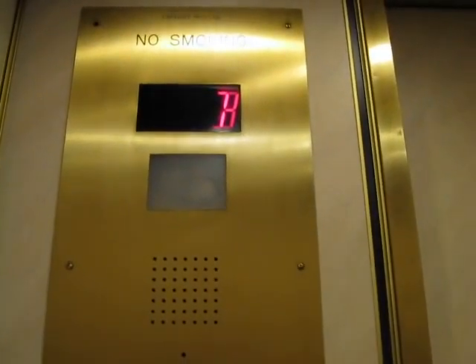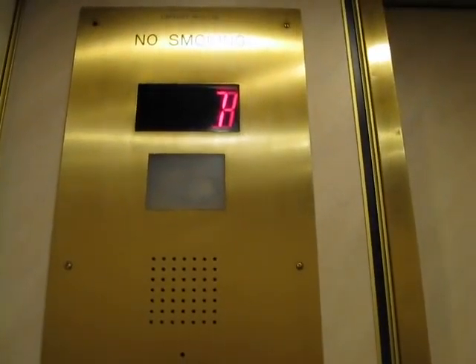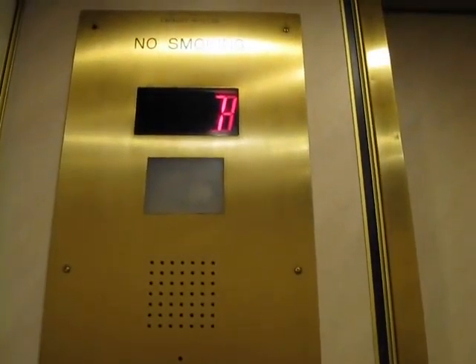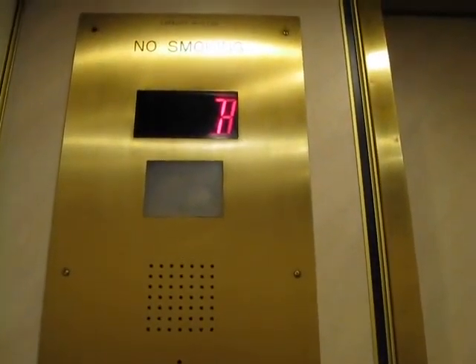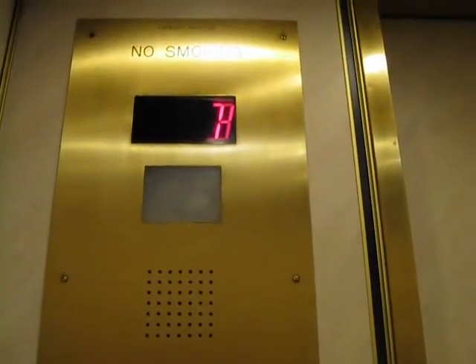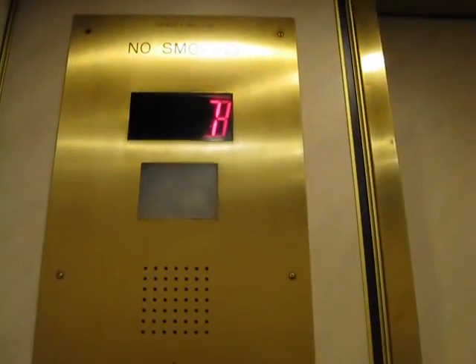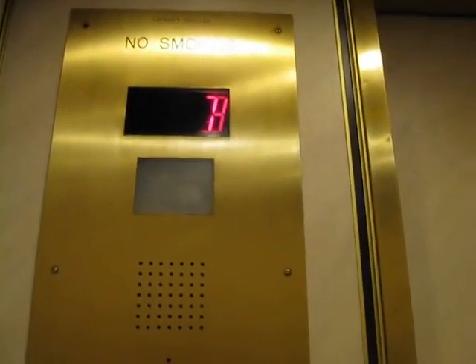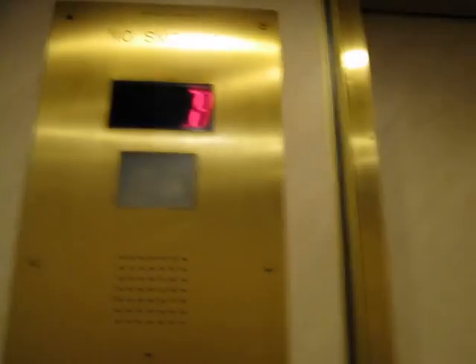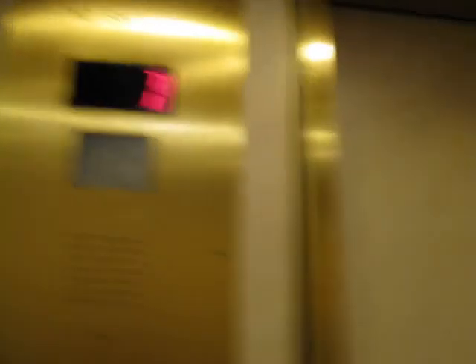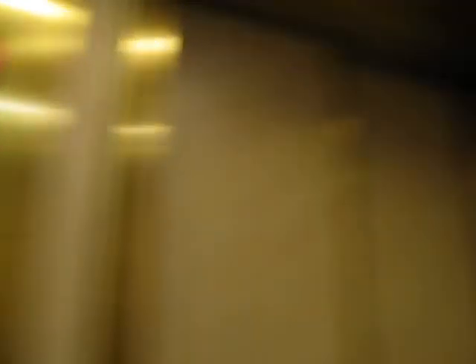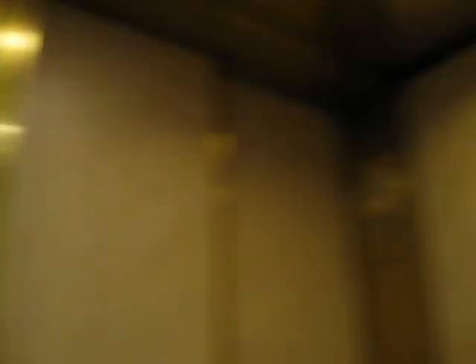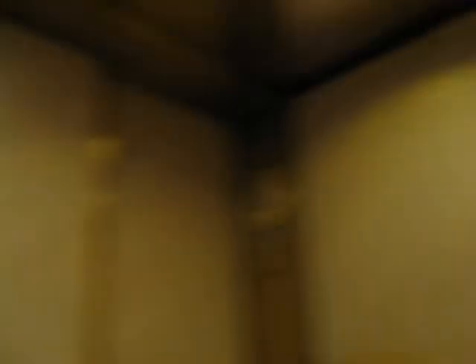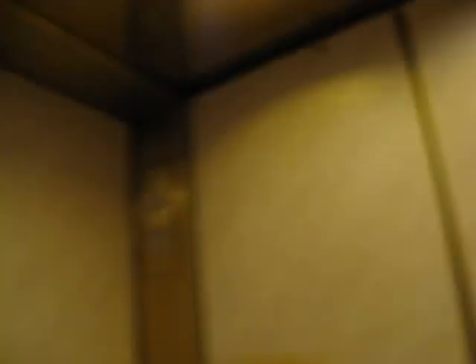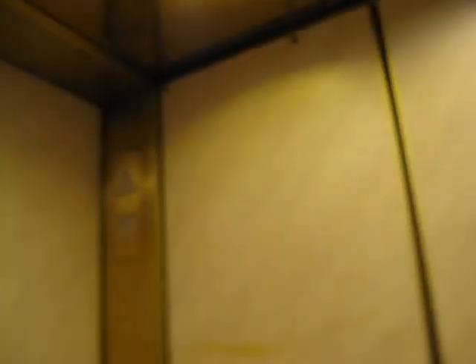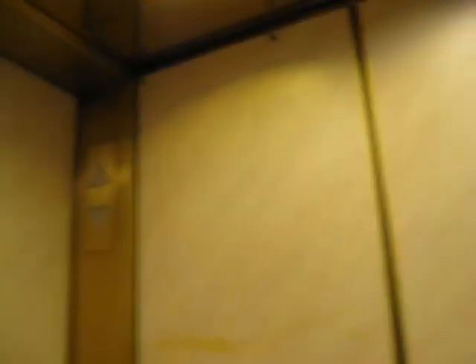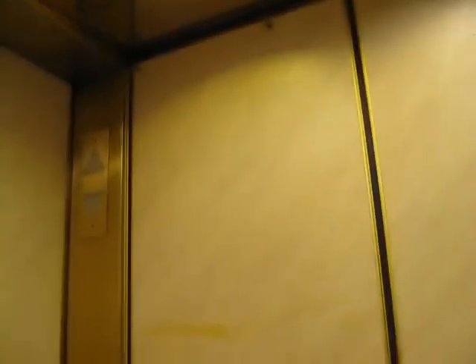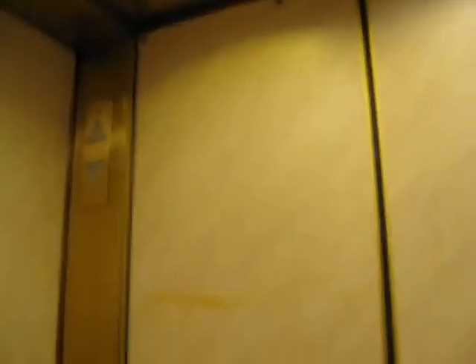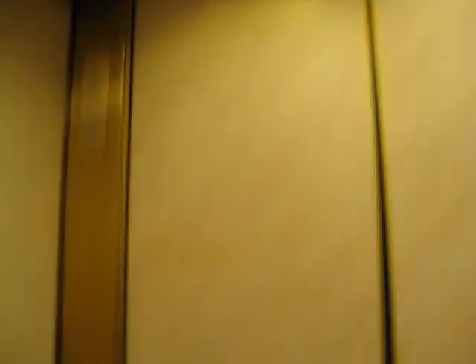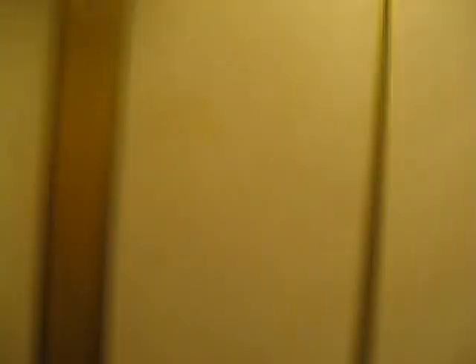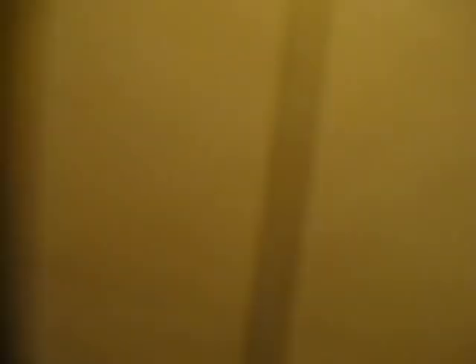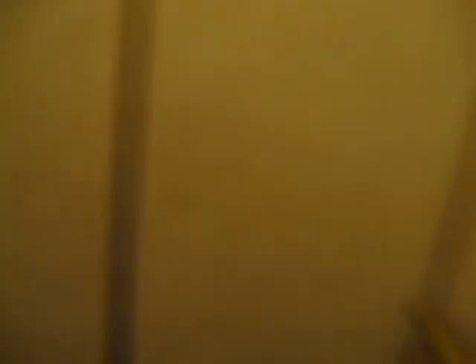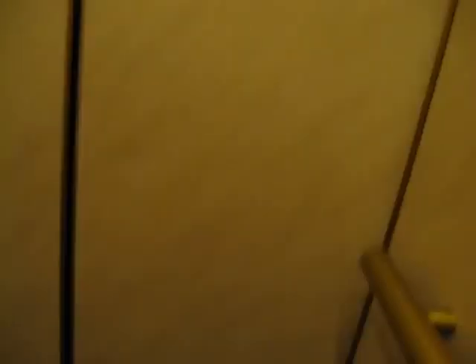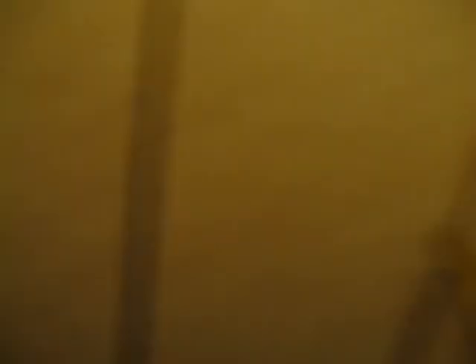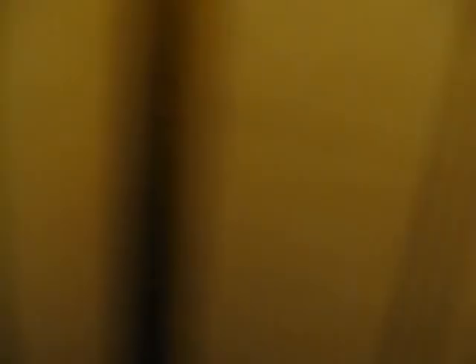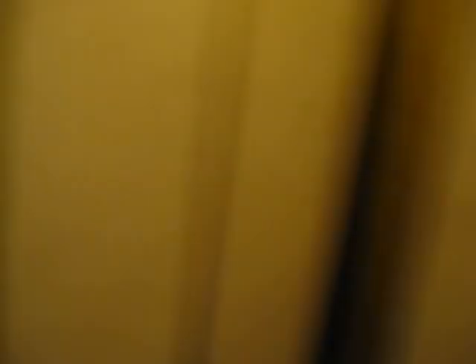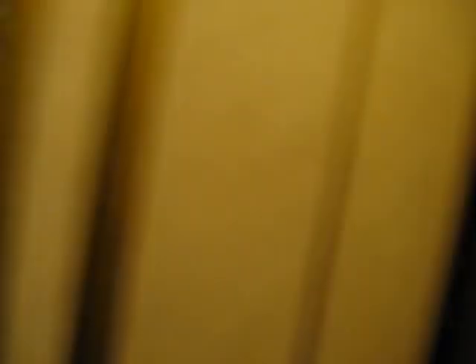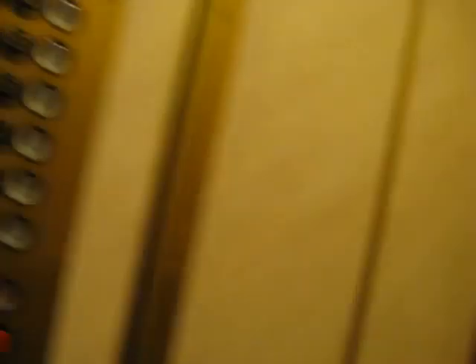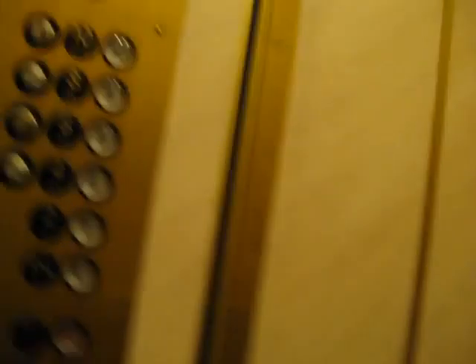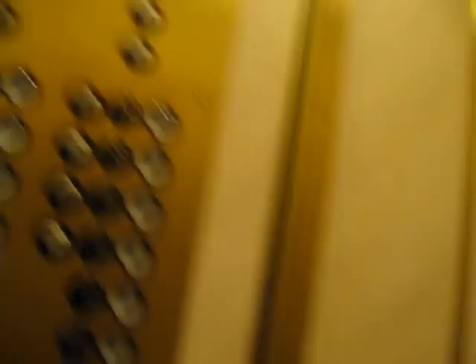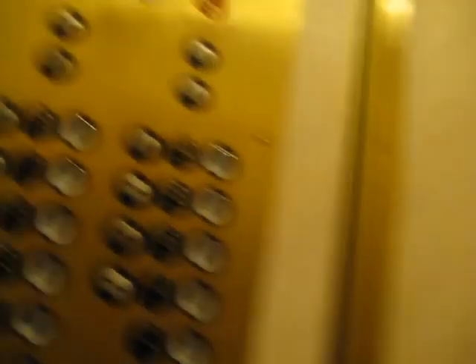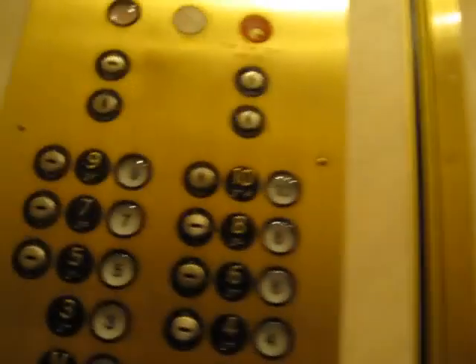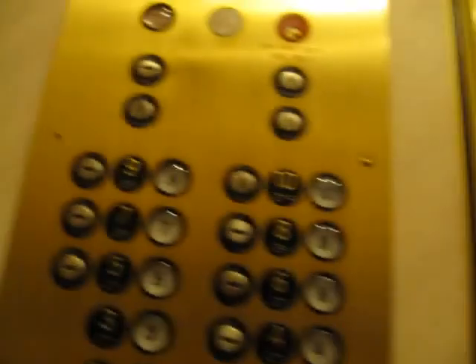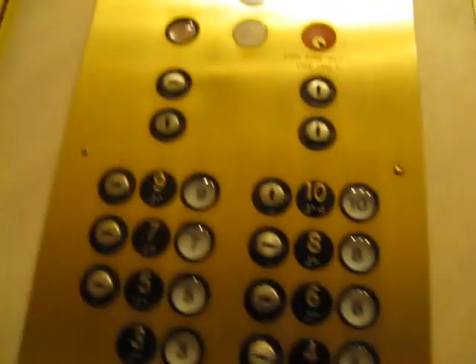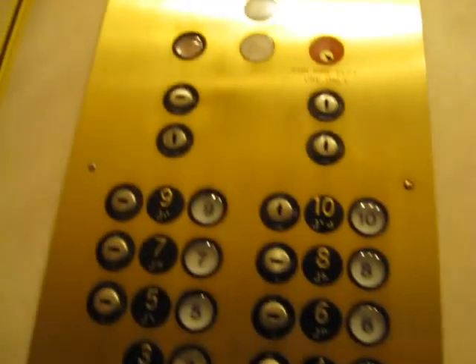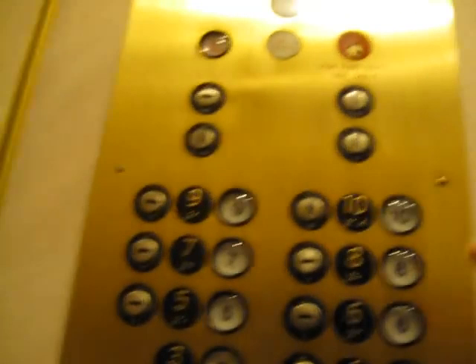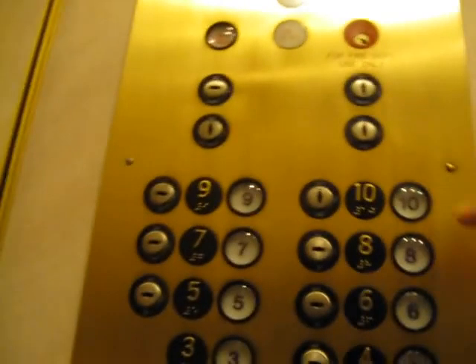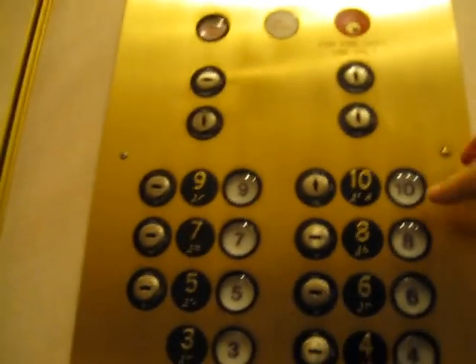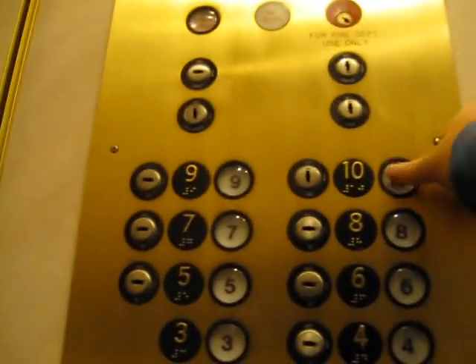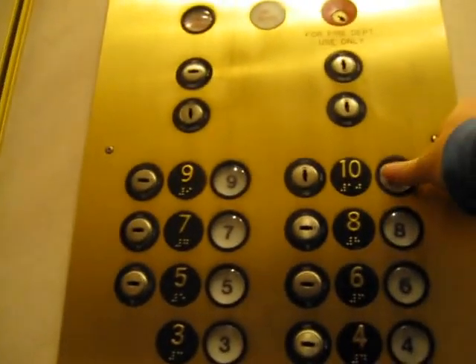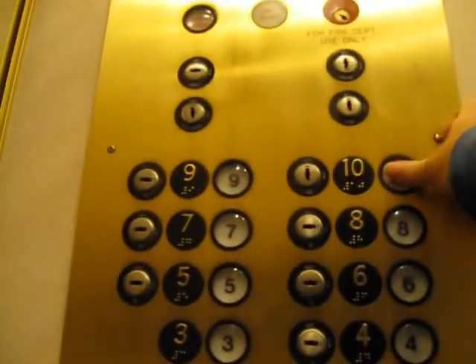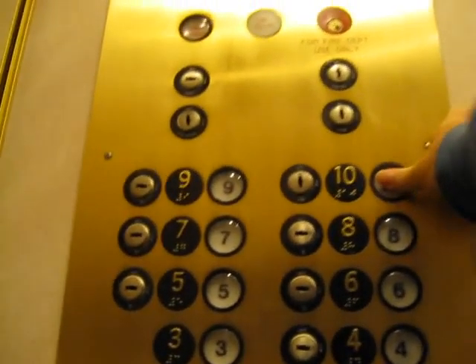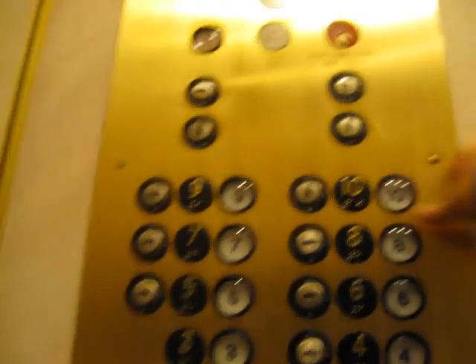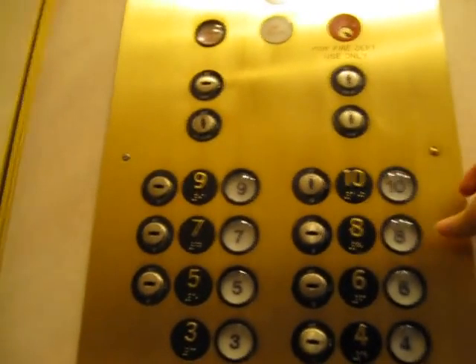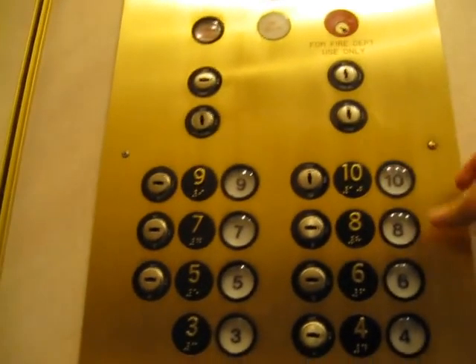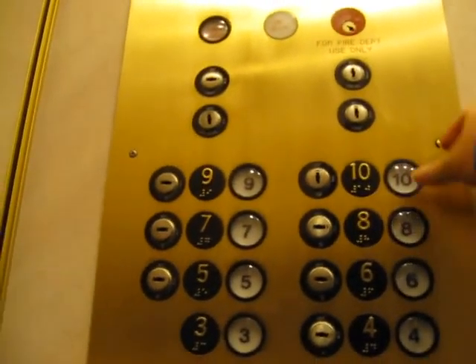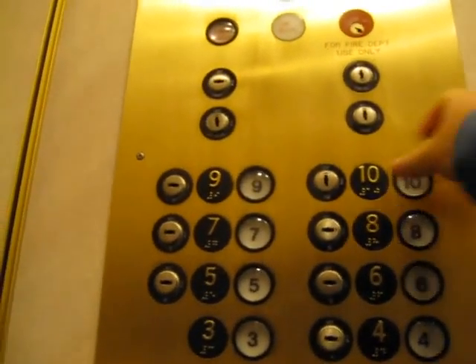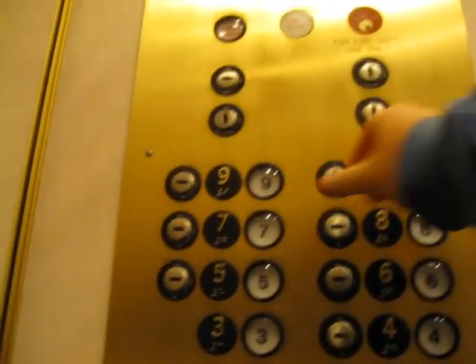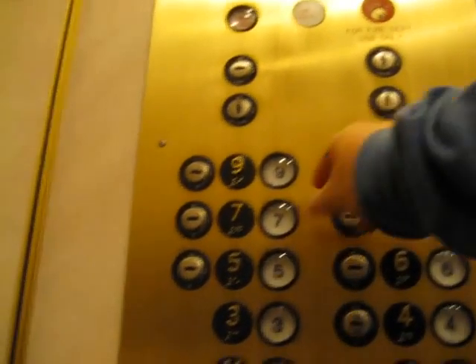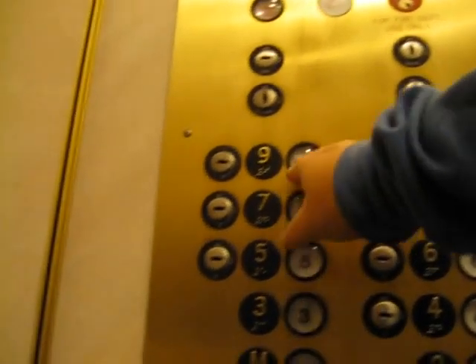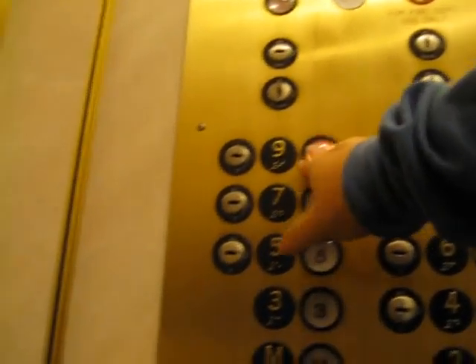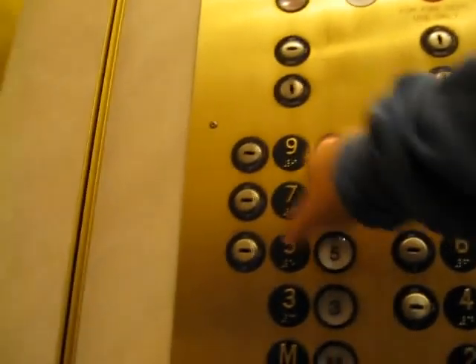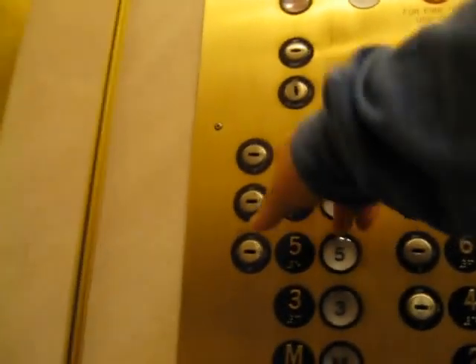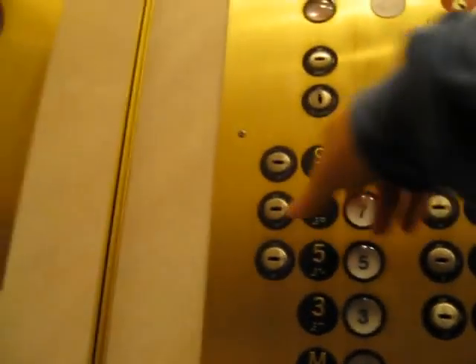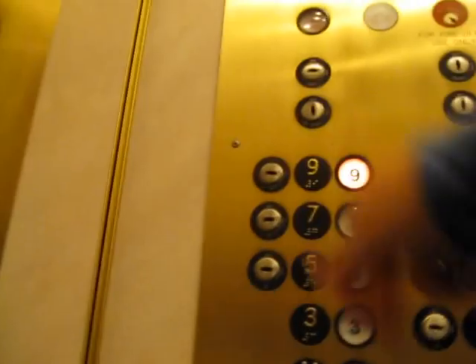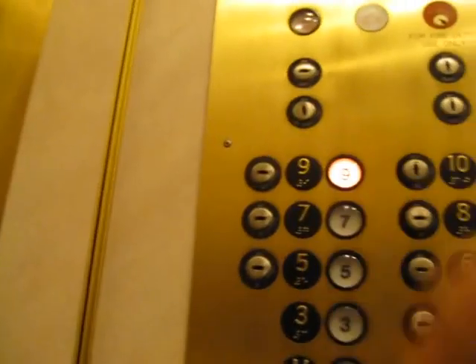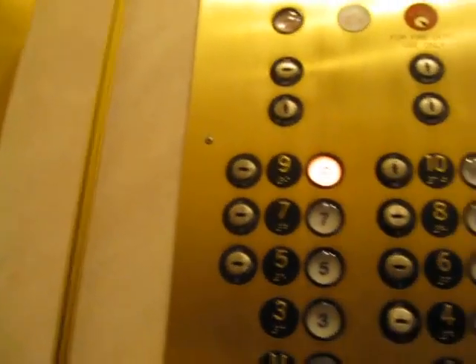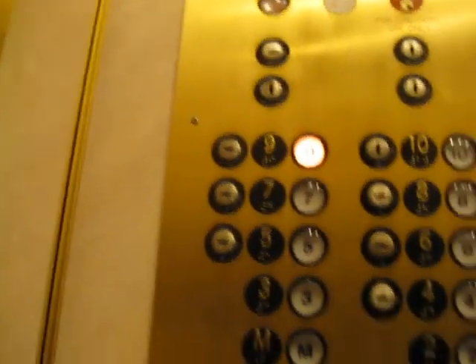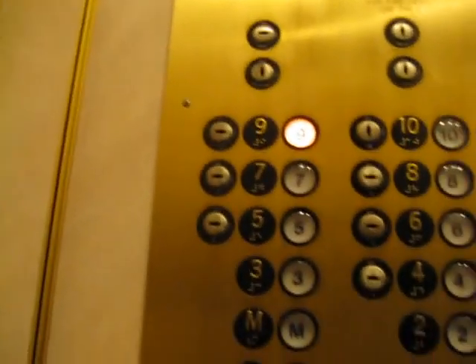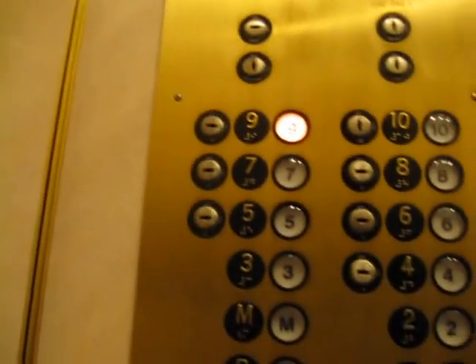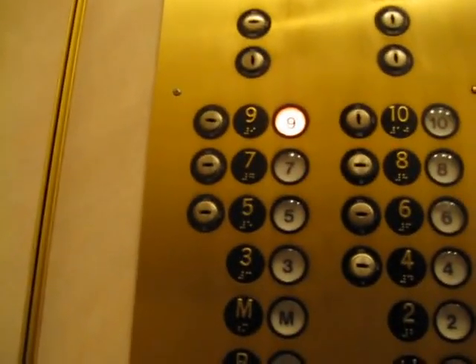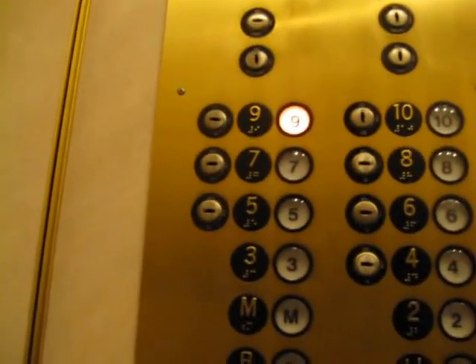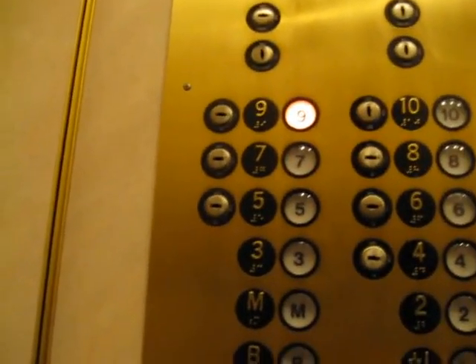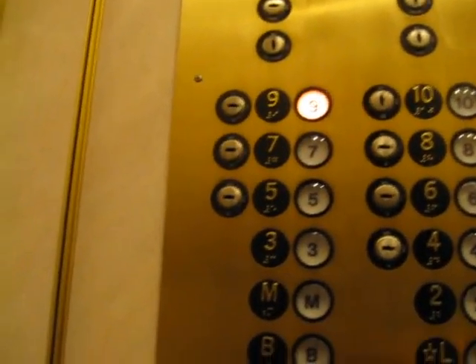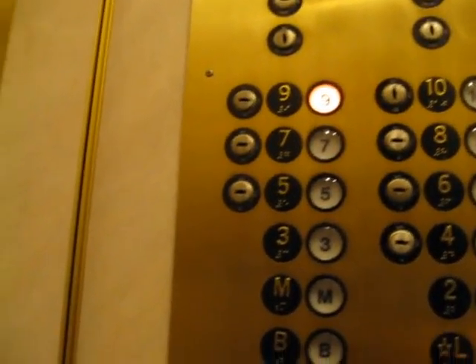All right, that doesn't sound too good. All right, let's go up to 10. Actually, not 10 — nine. Ten's locked out.